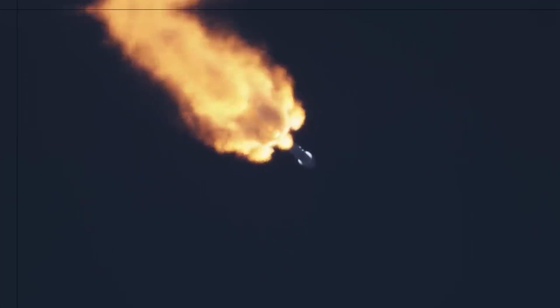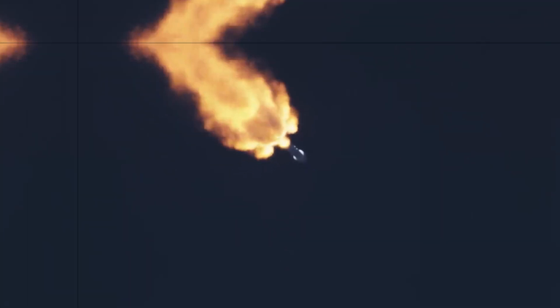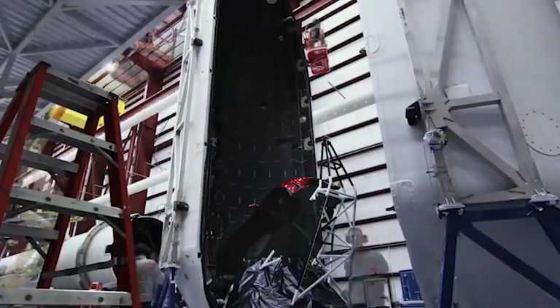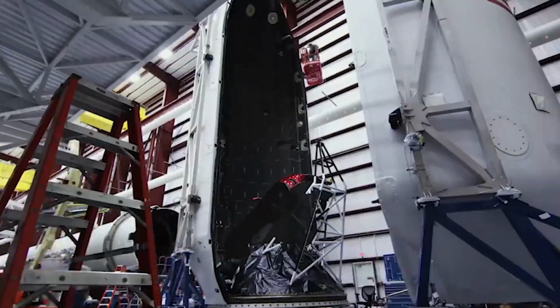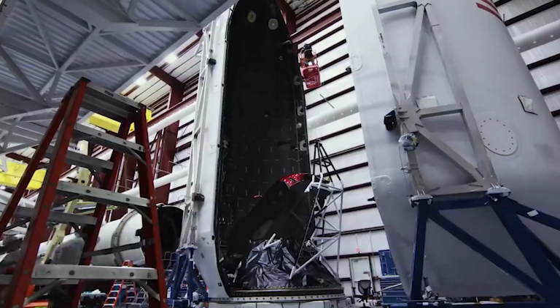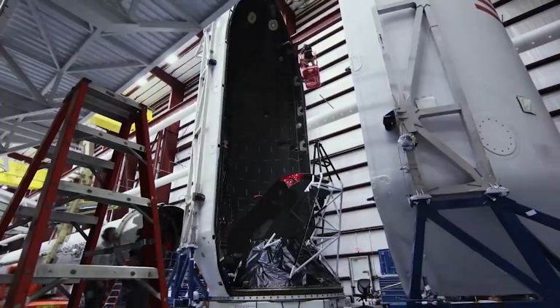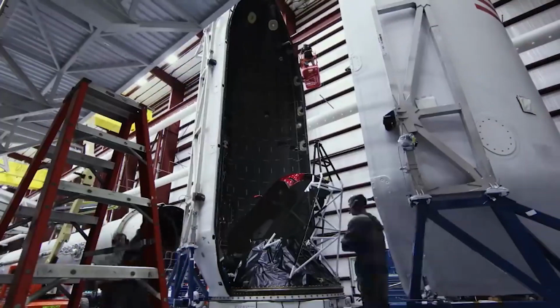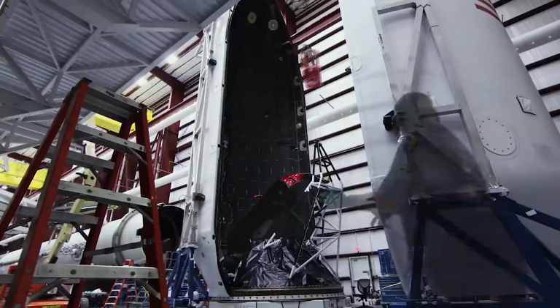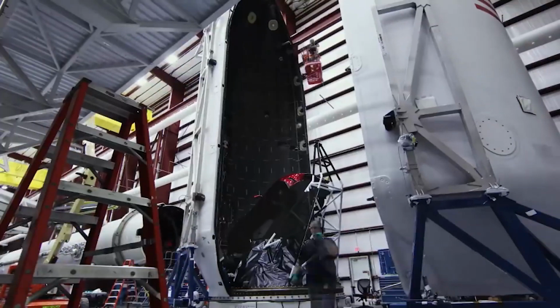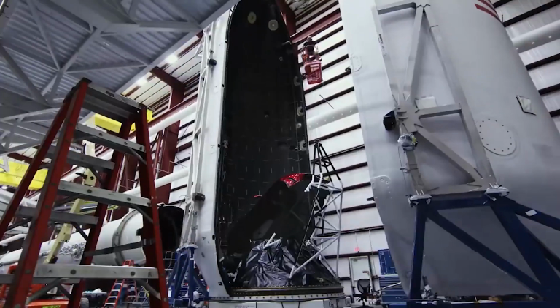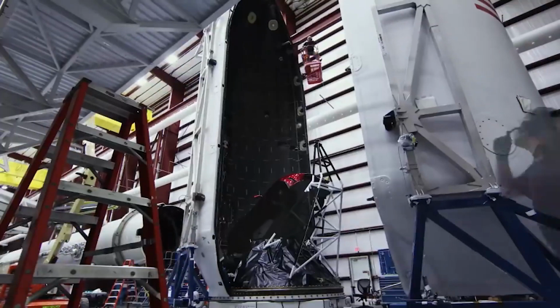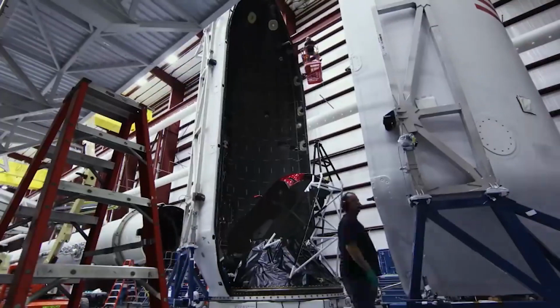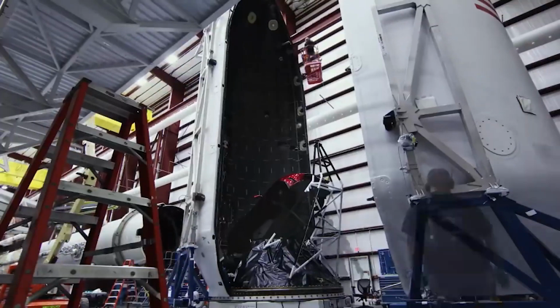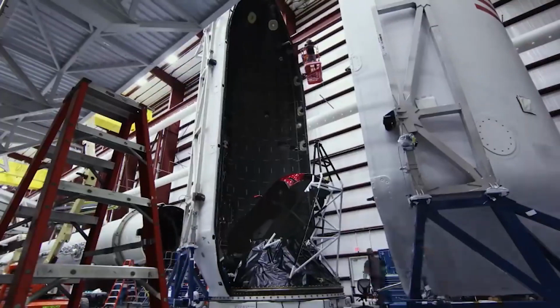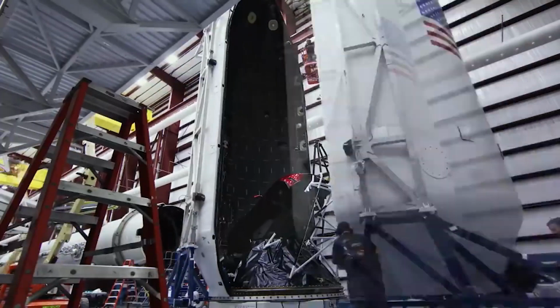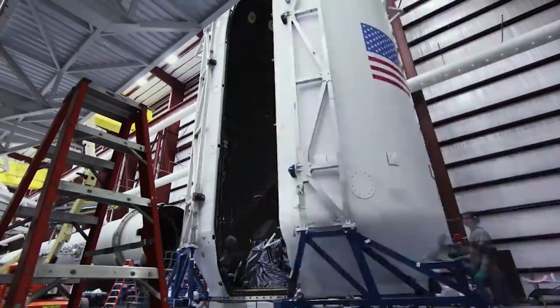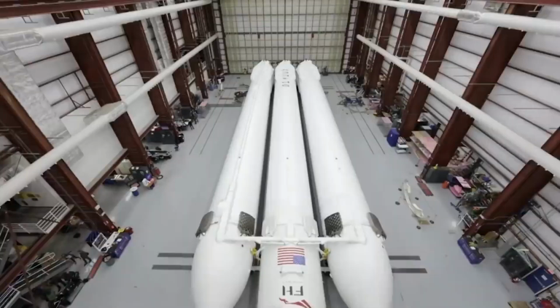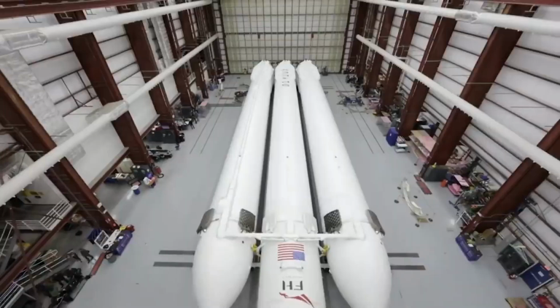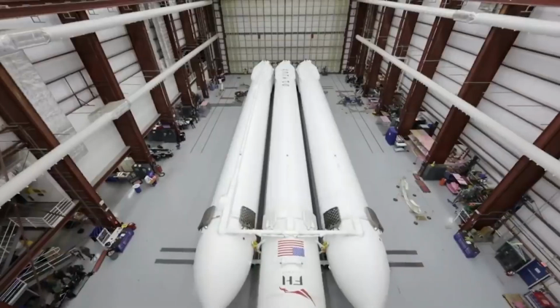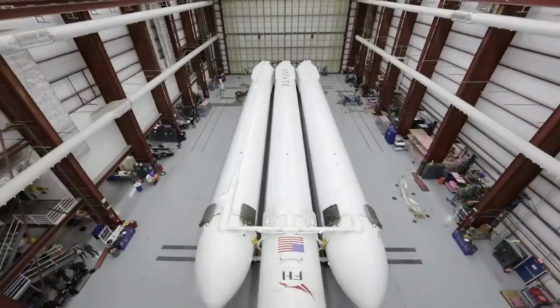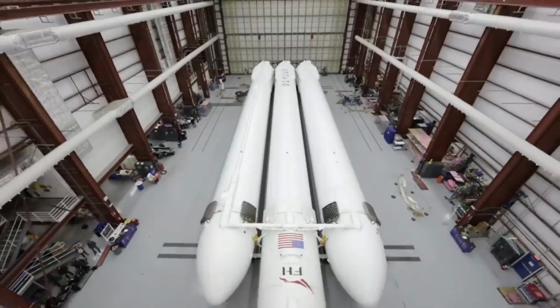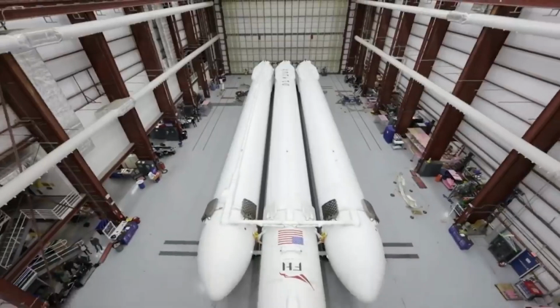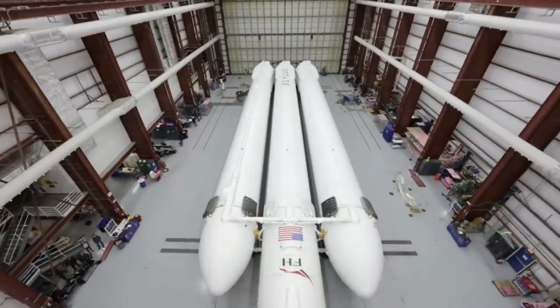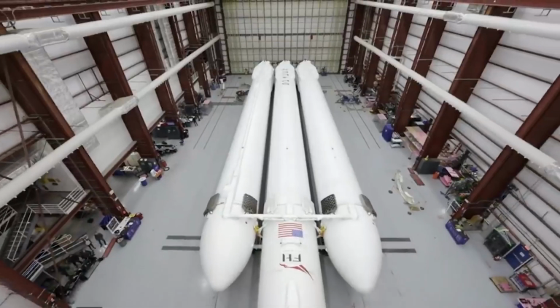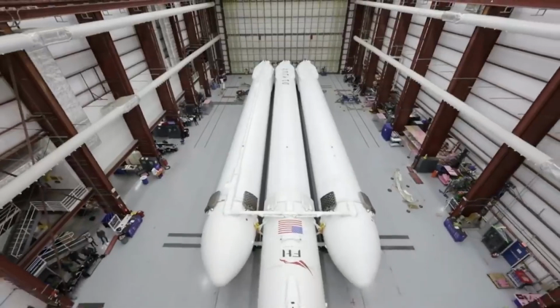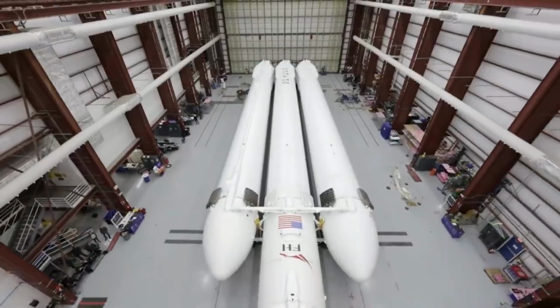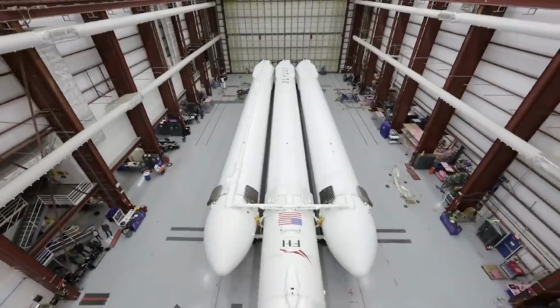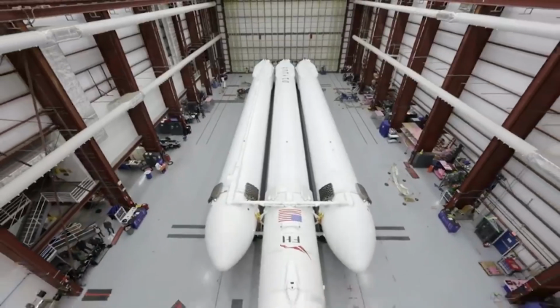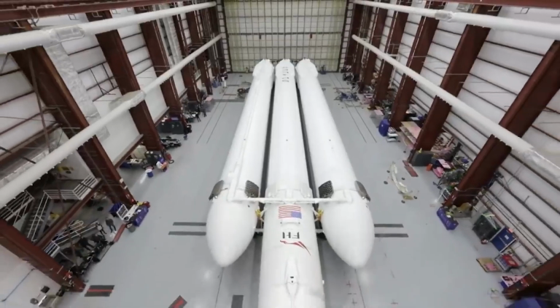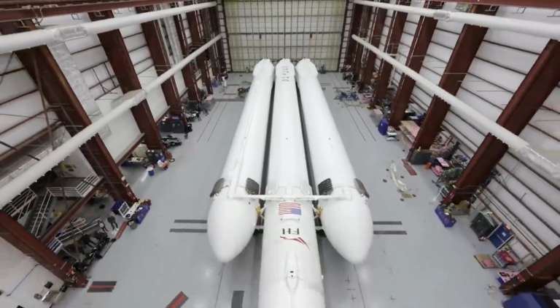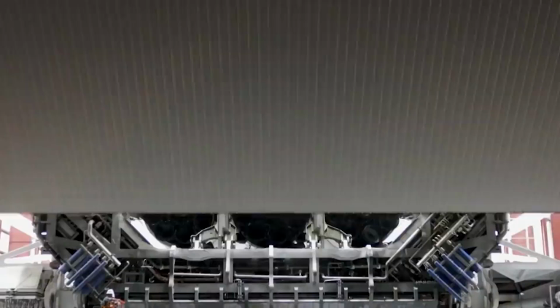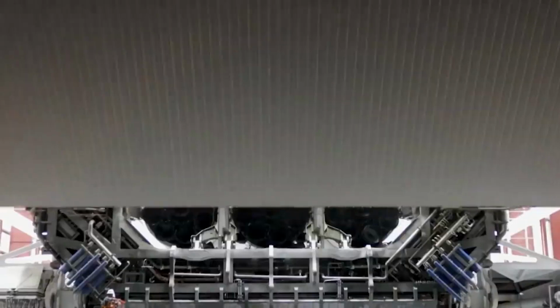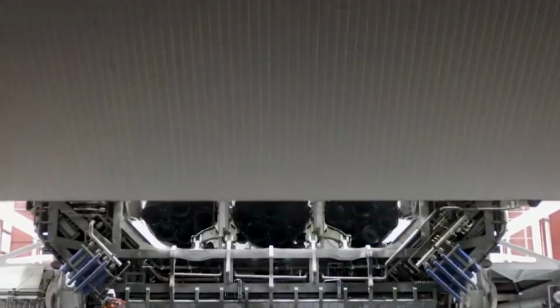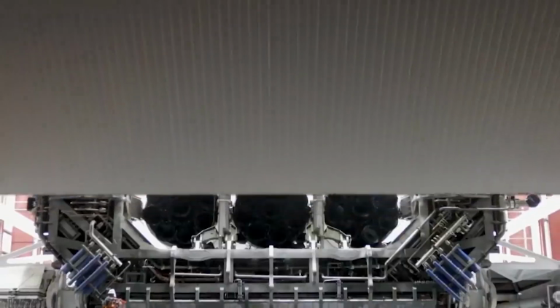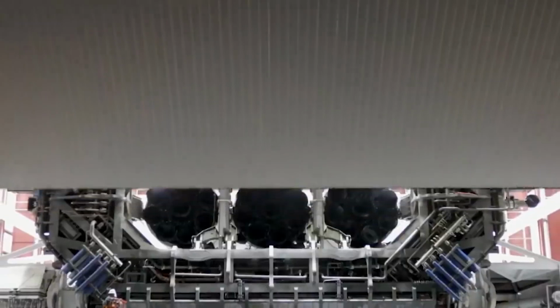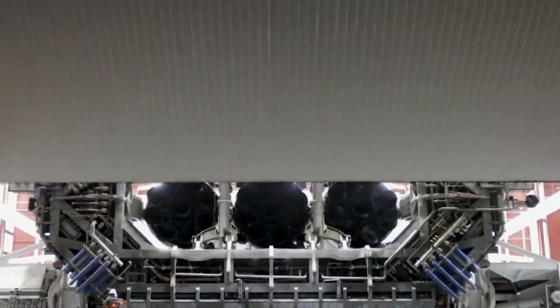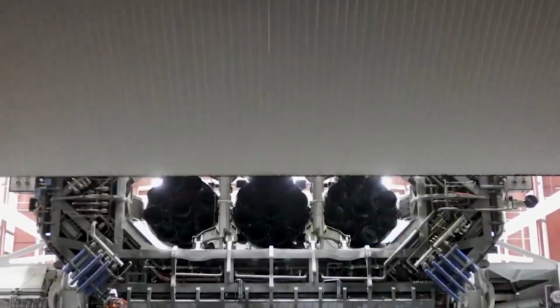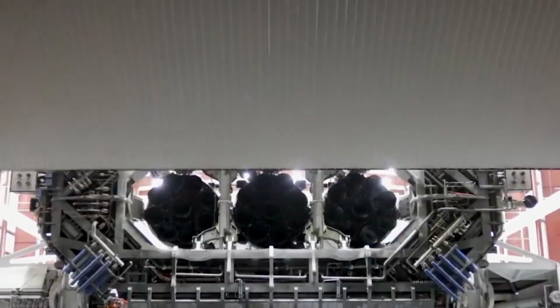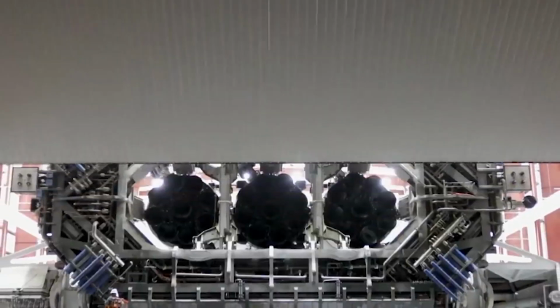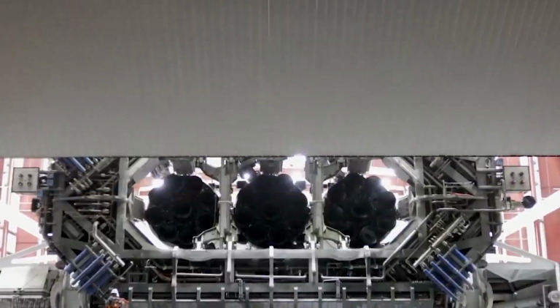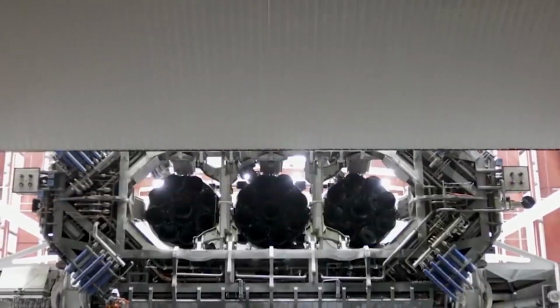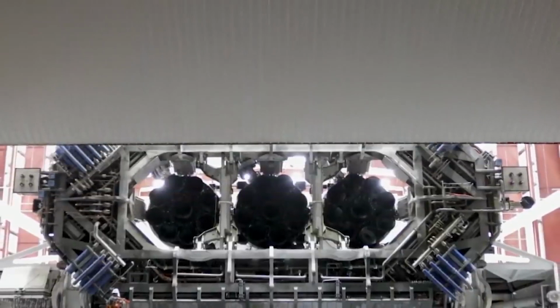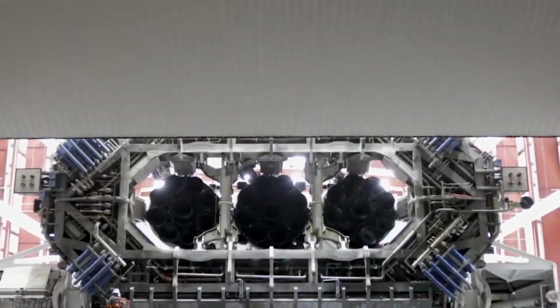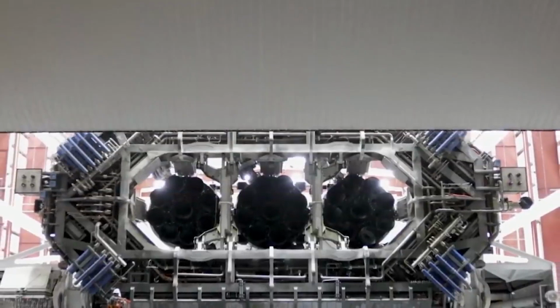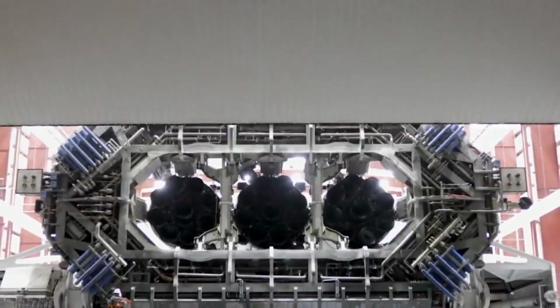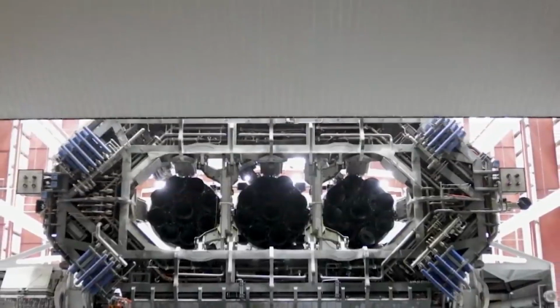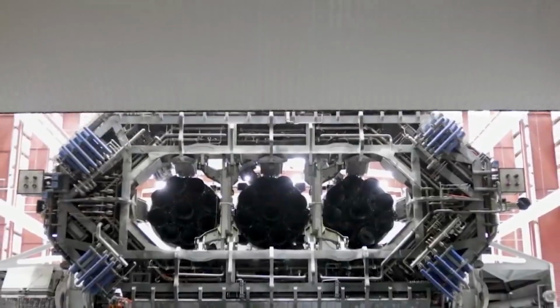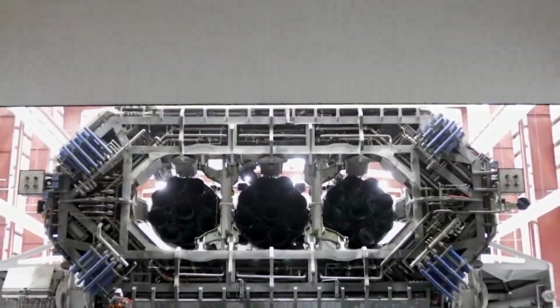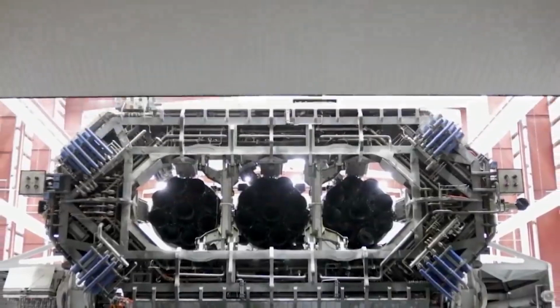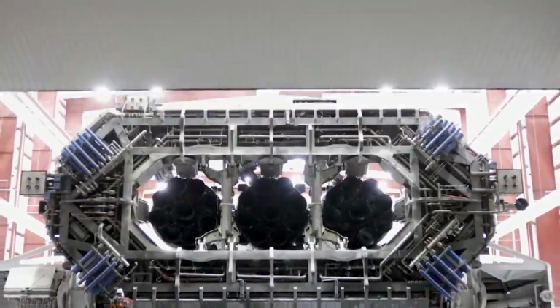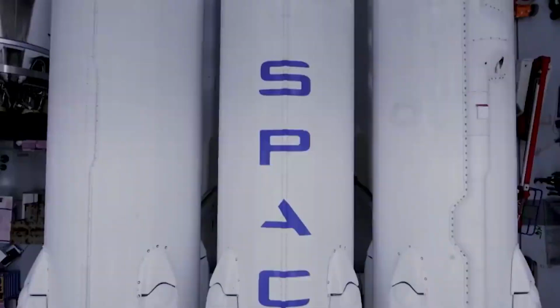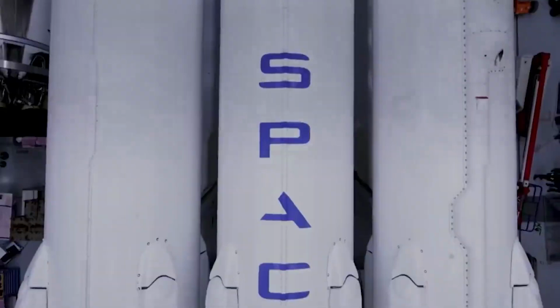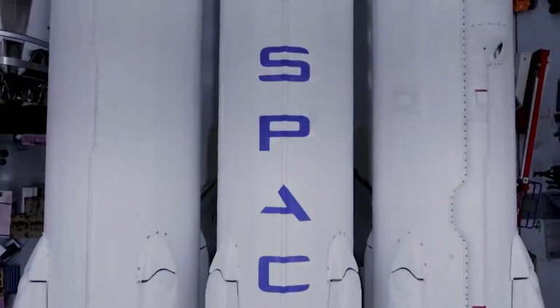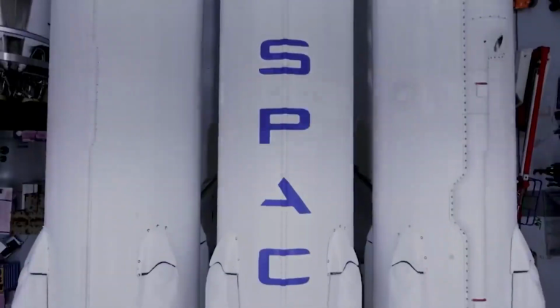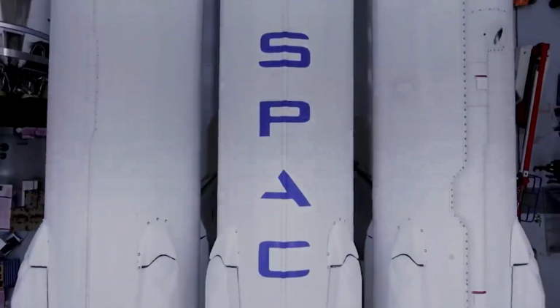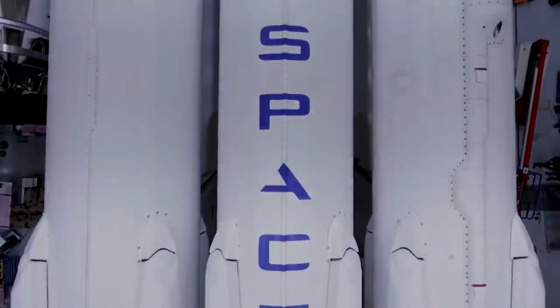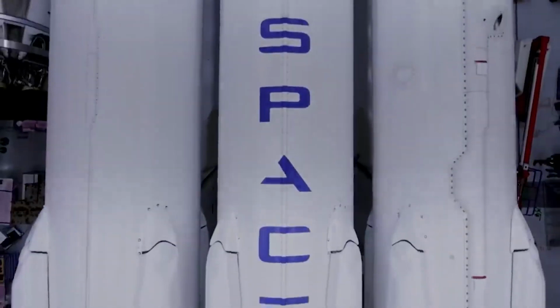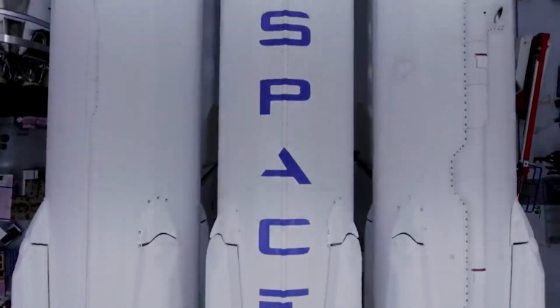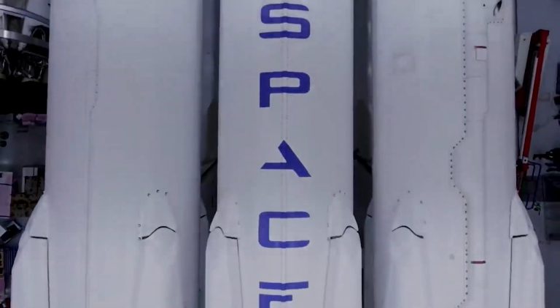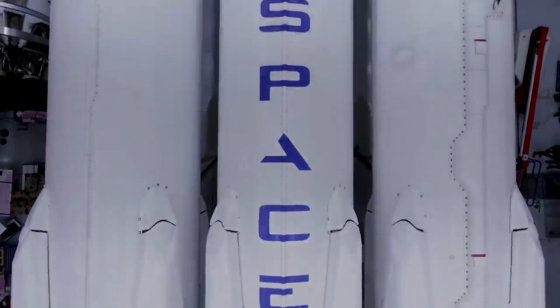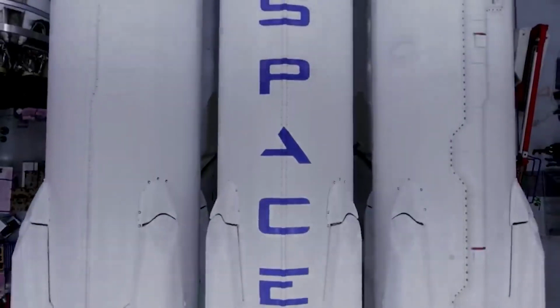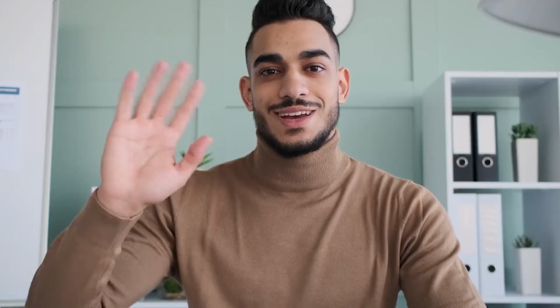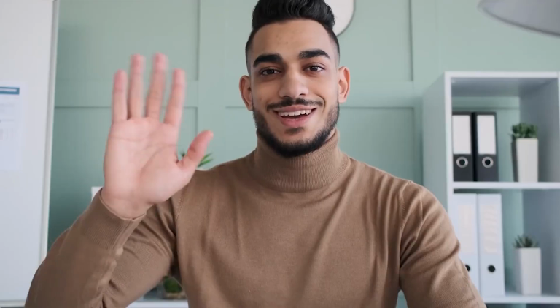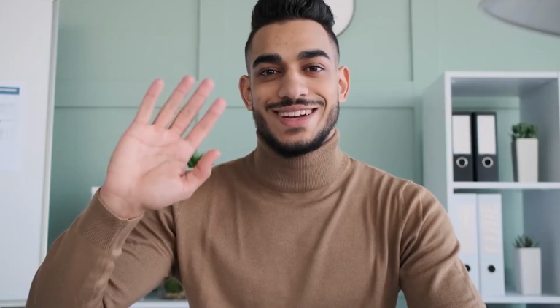Let's discuss how each level of a Starship, from level 1 to level 6, can be used.